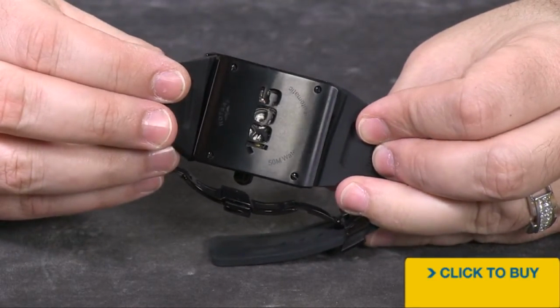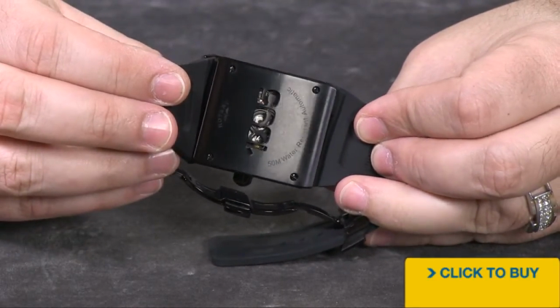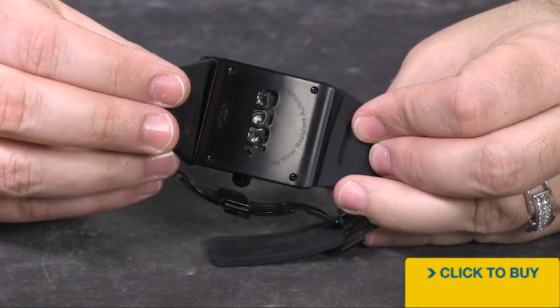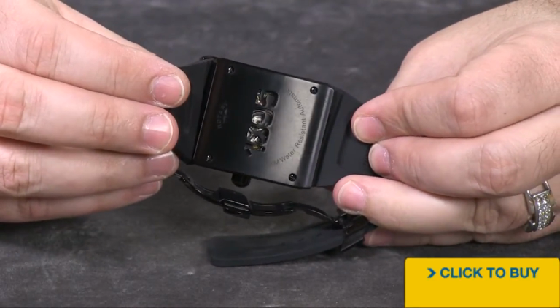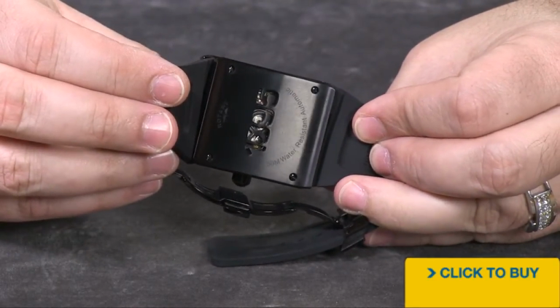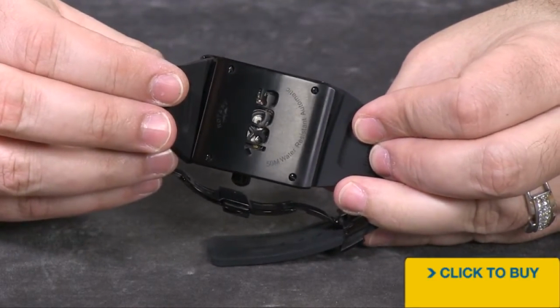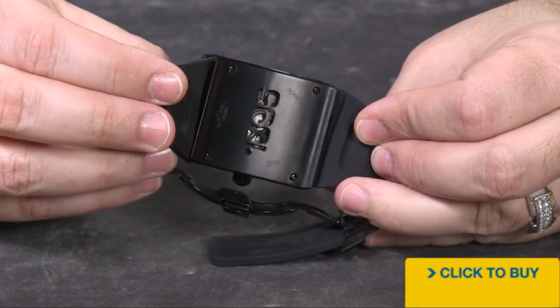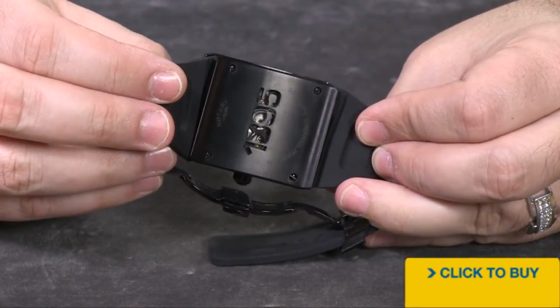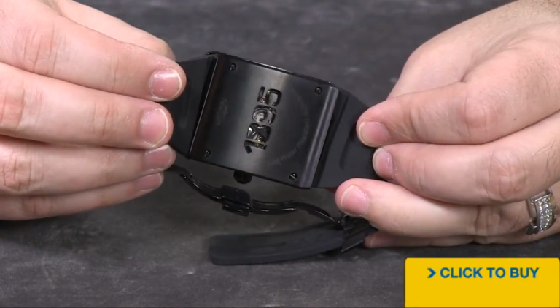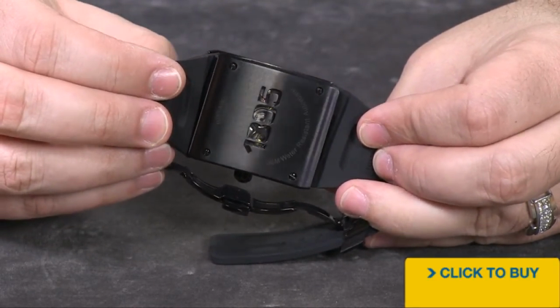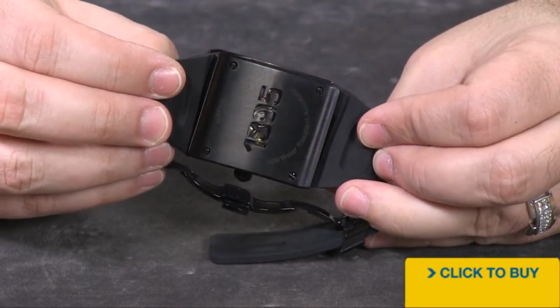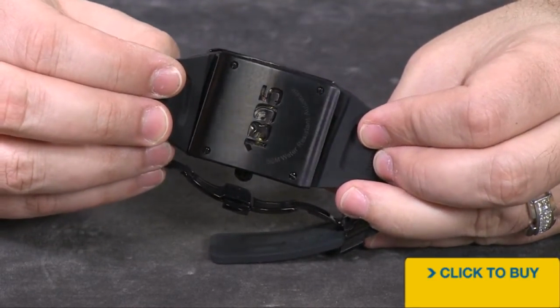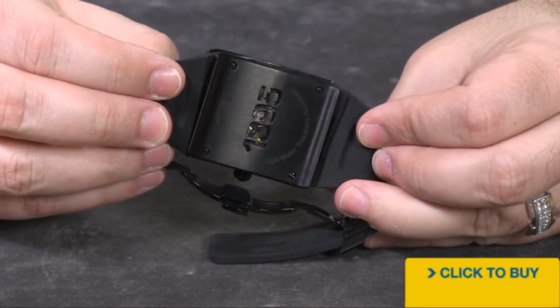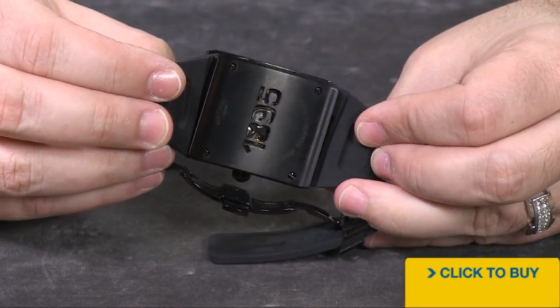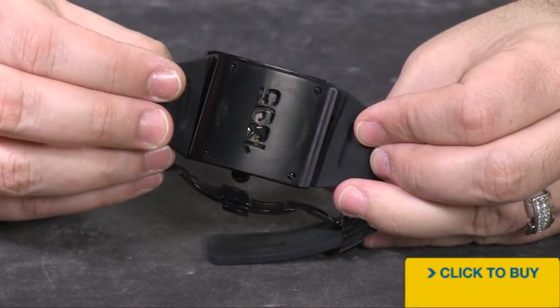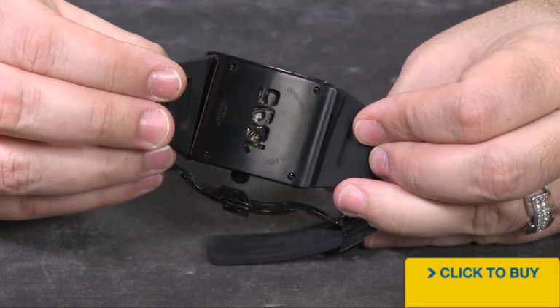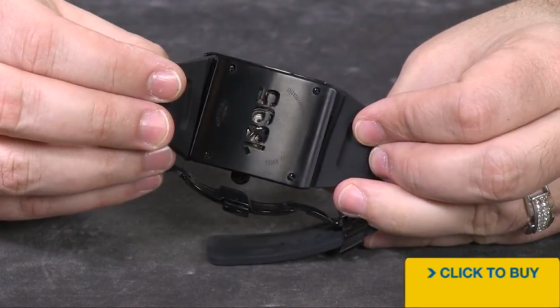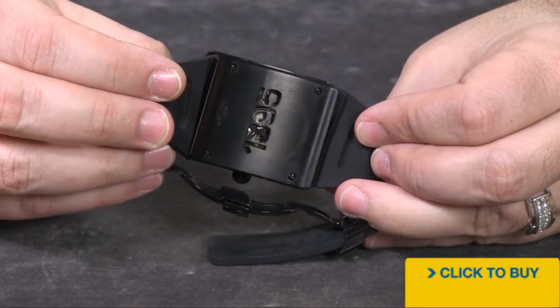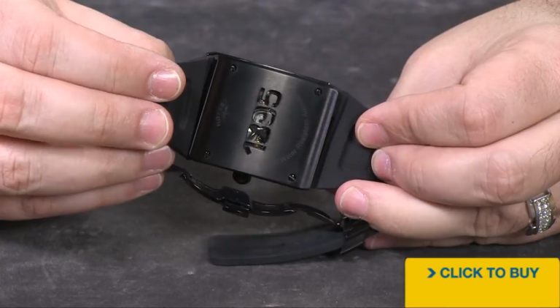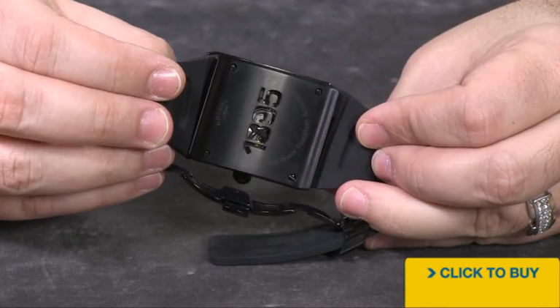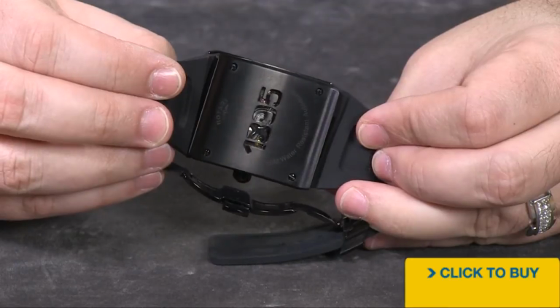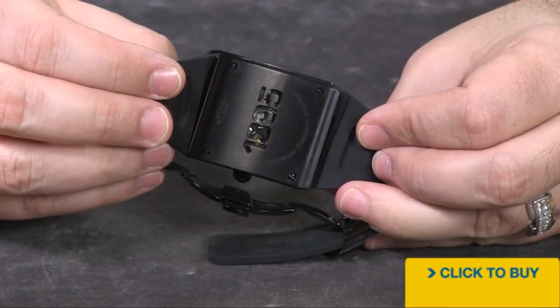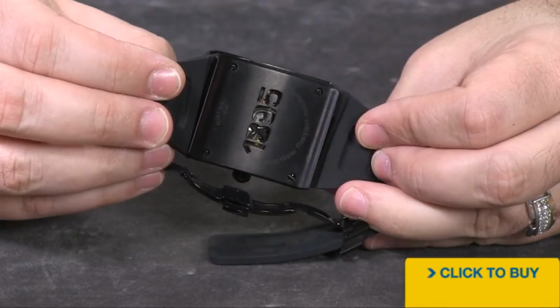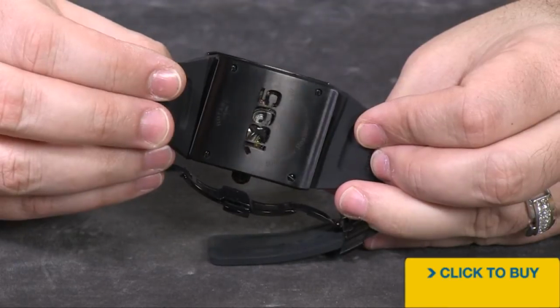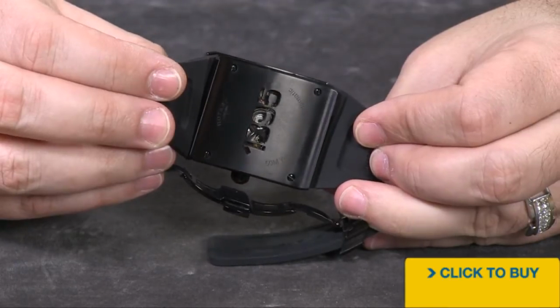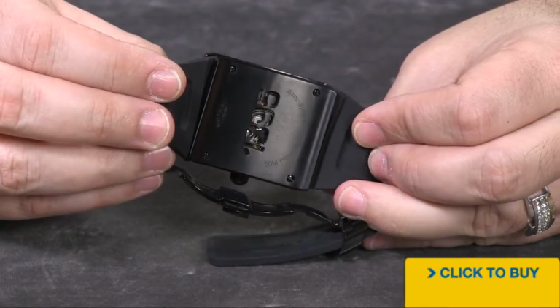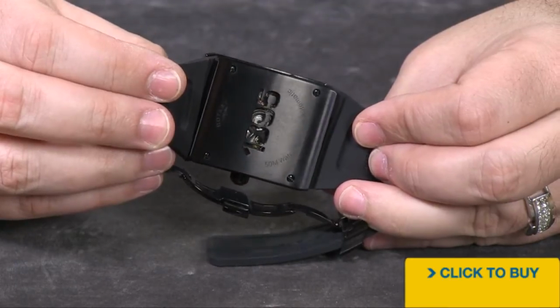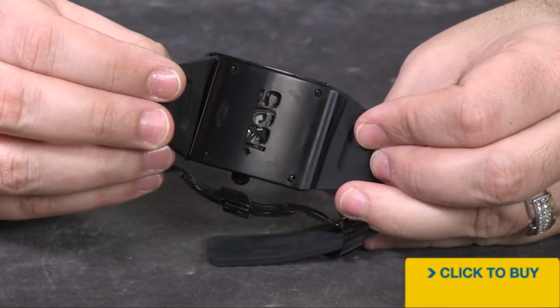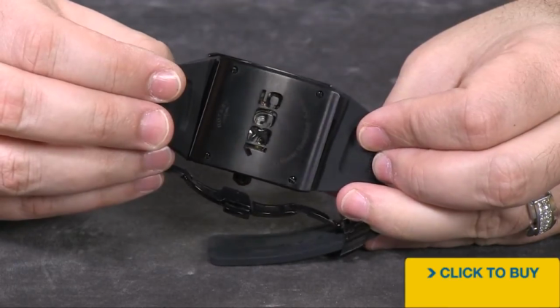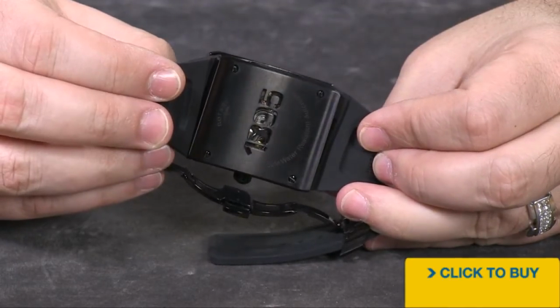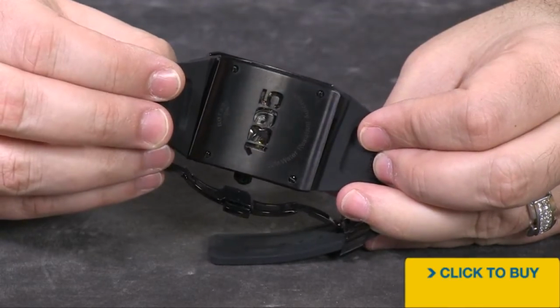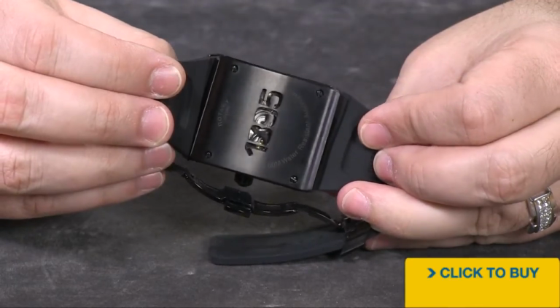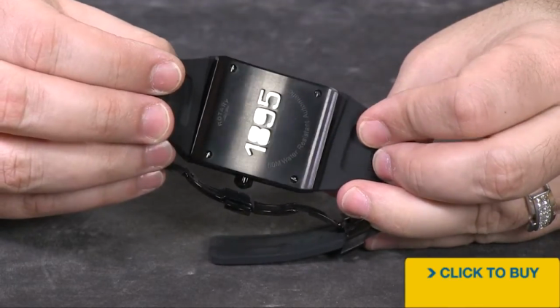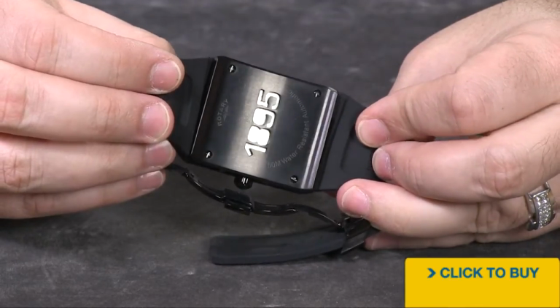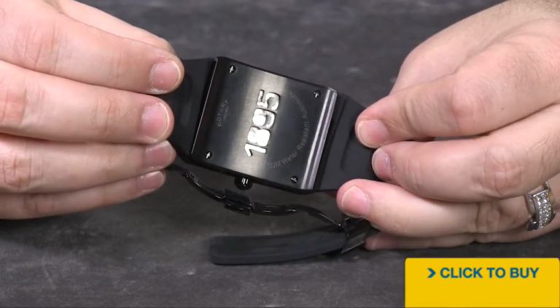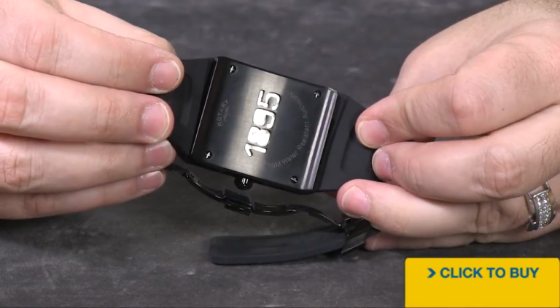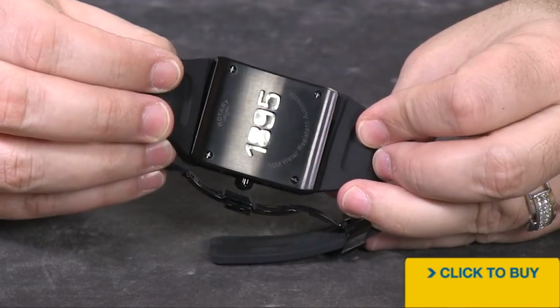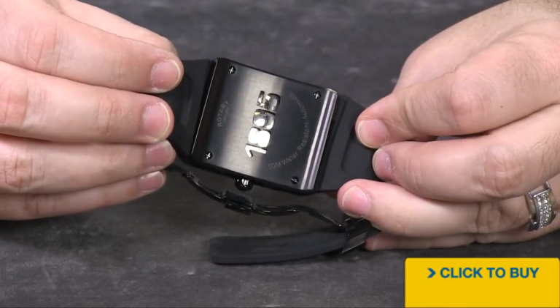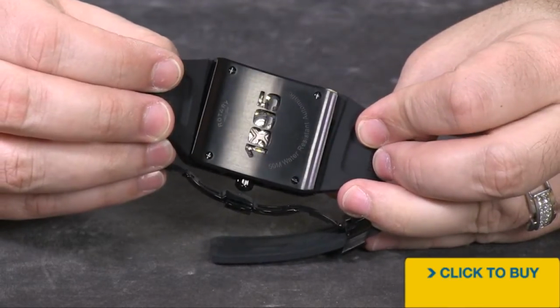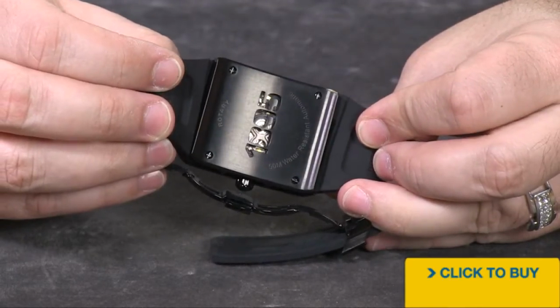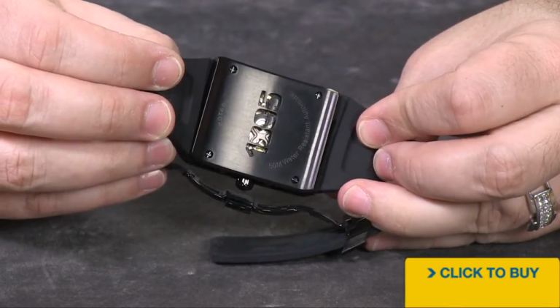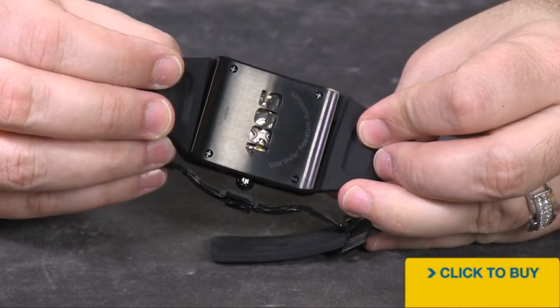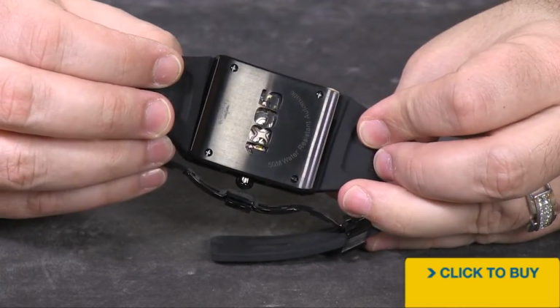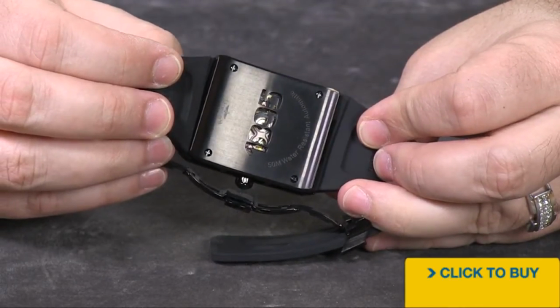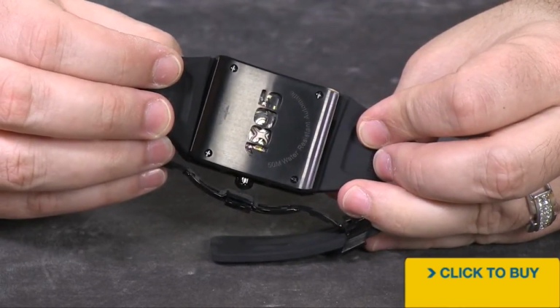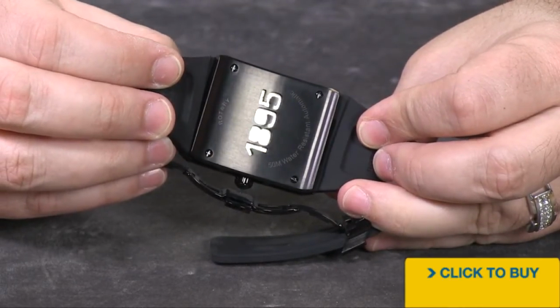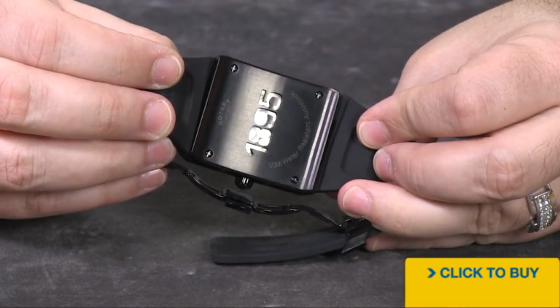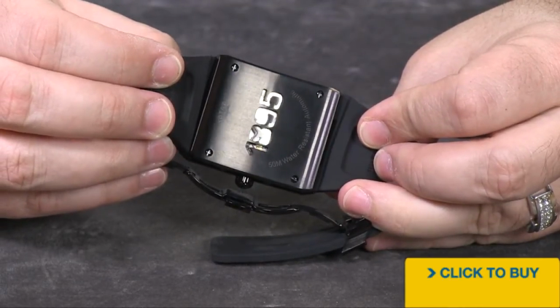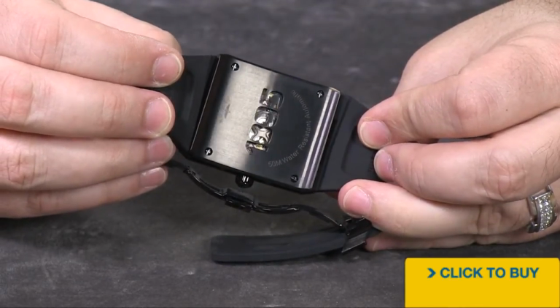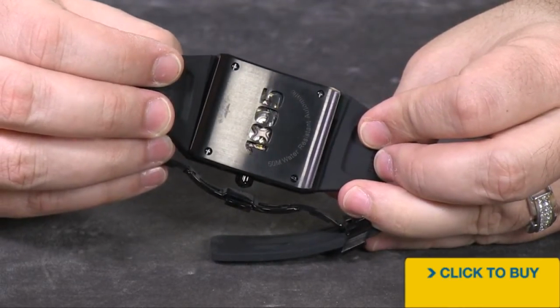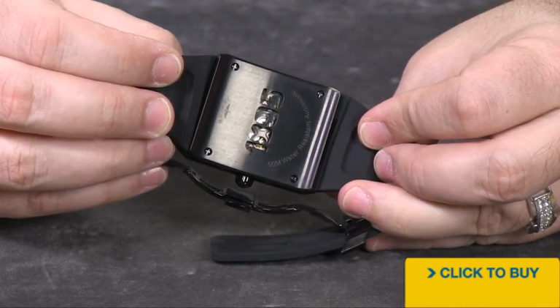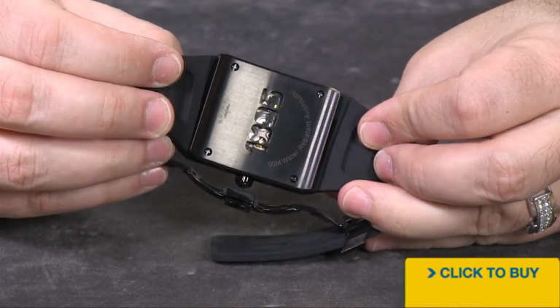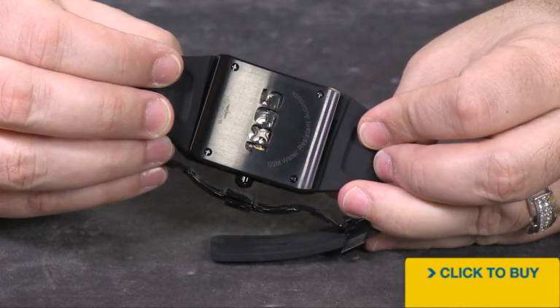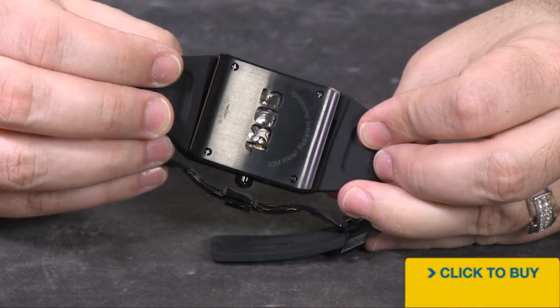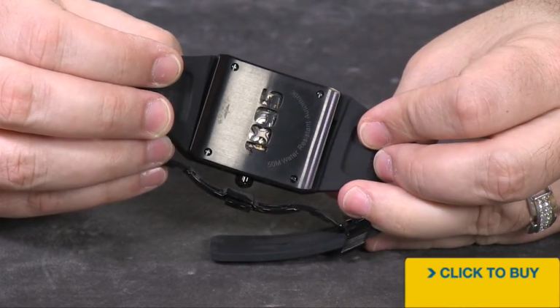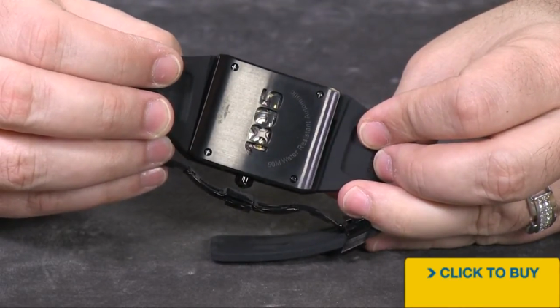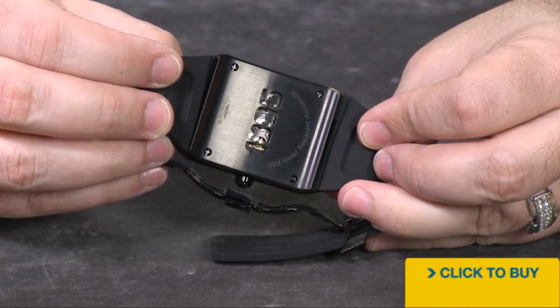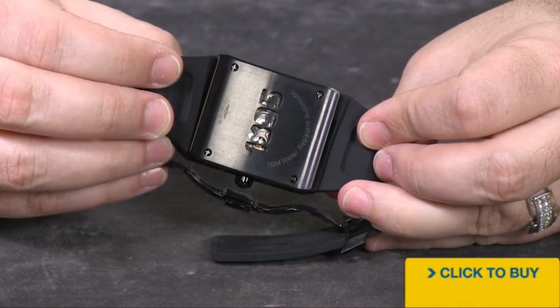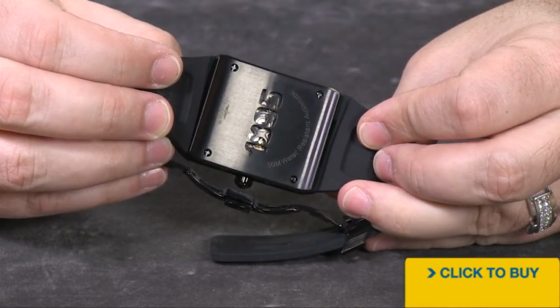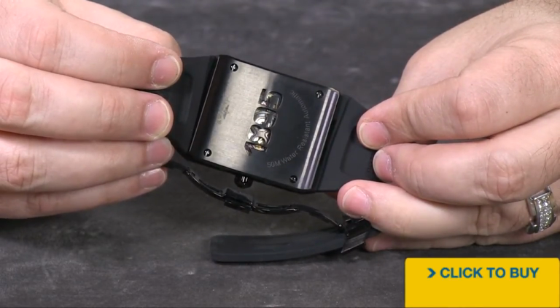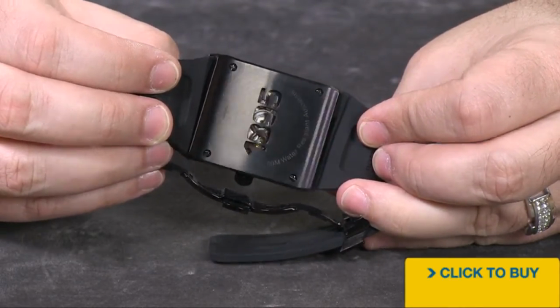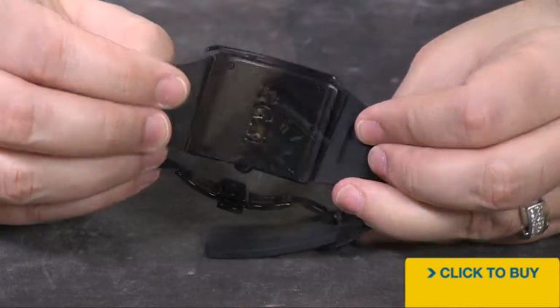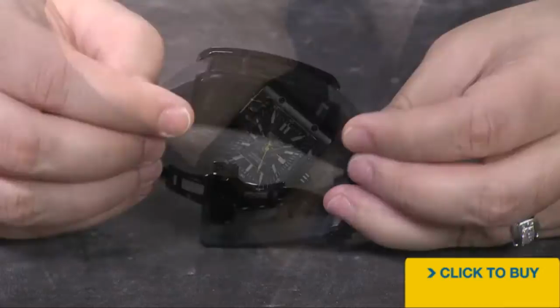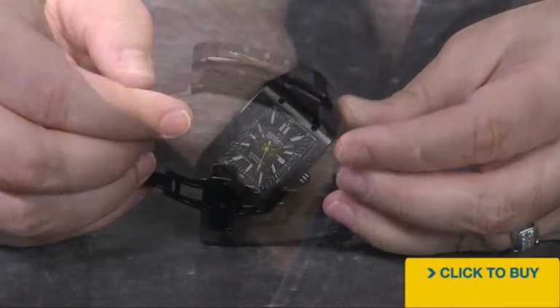There you see the partial exhibition case back that shows you the 1895 founding date, and then right through there you get a clear view into your movement.